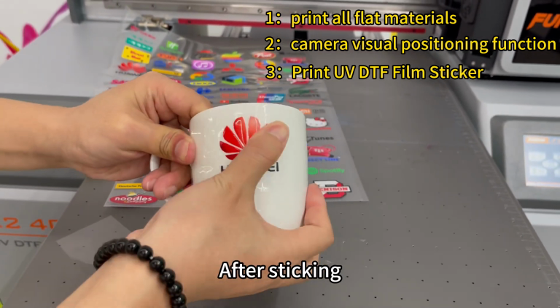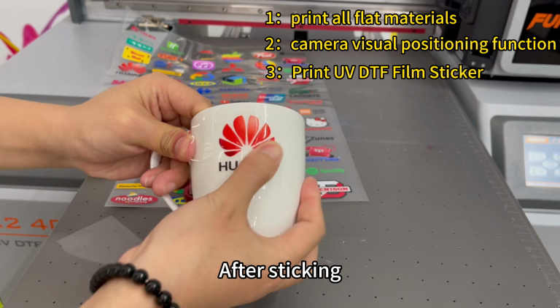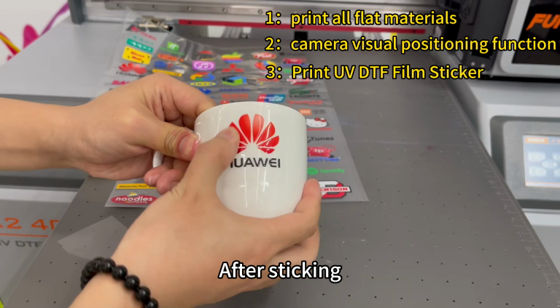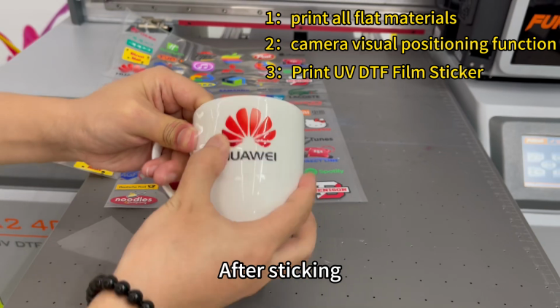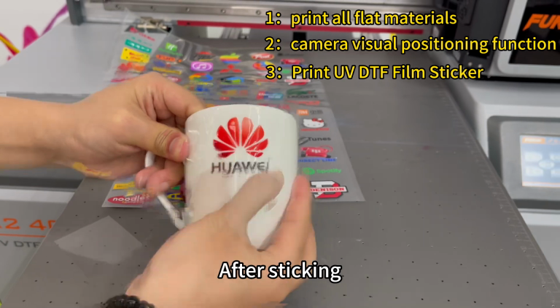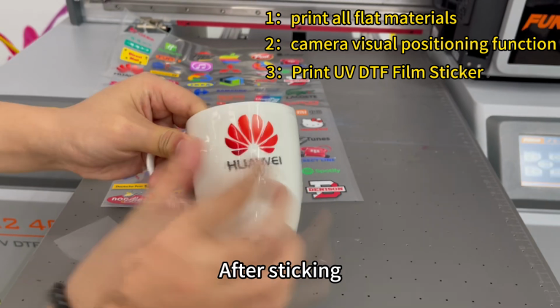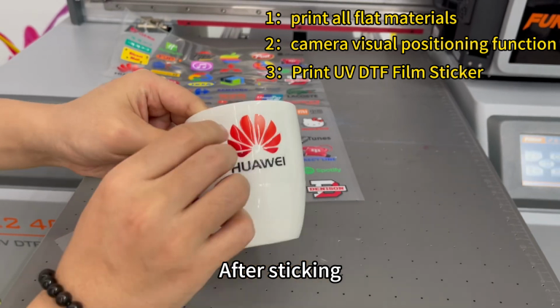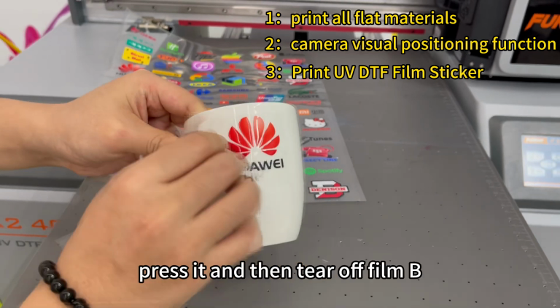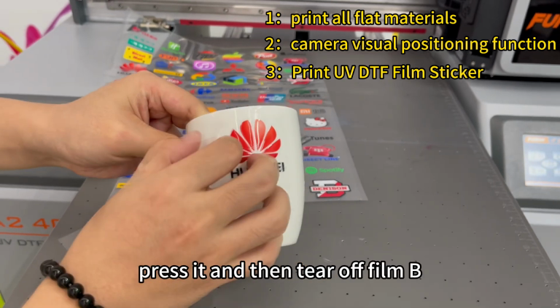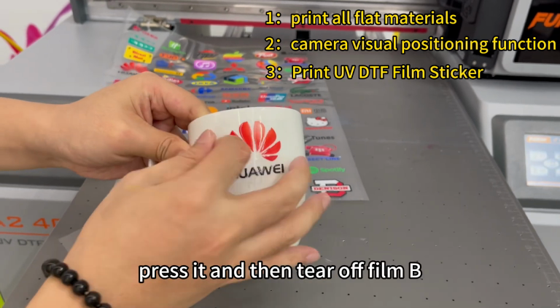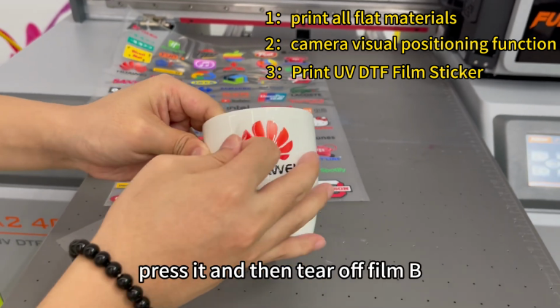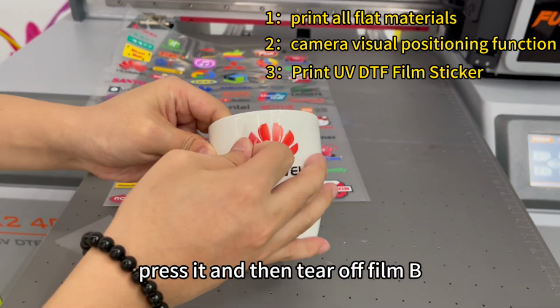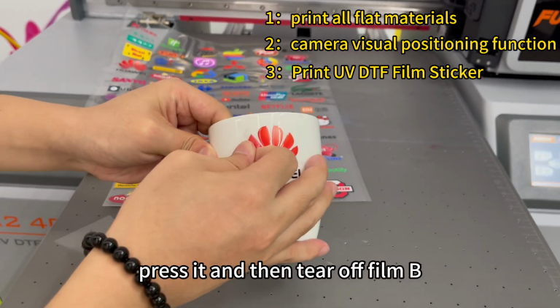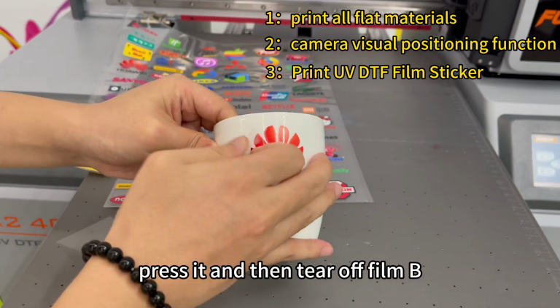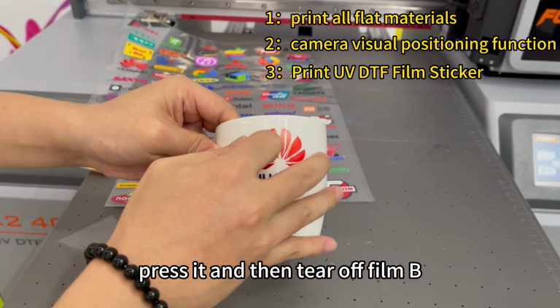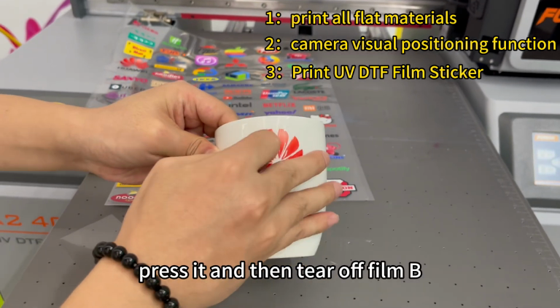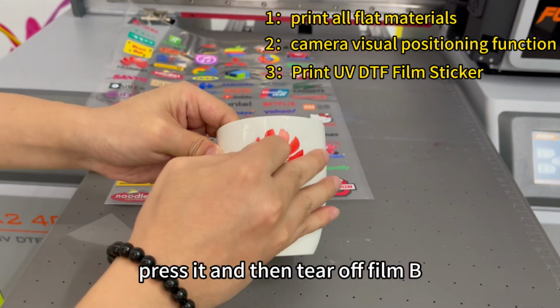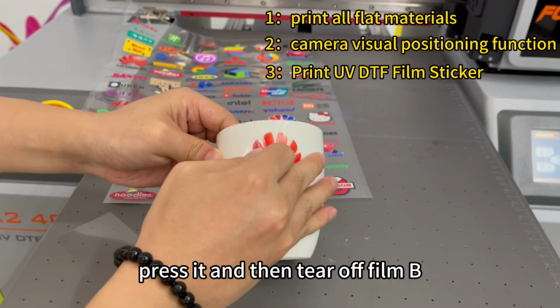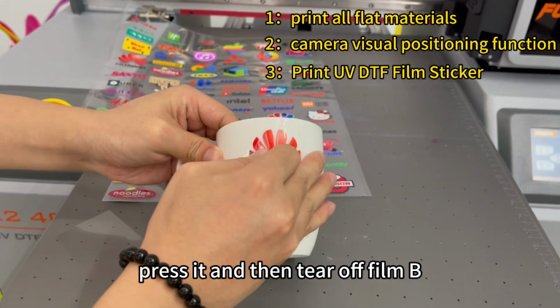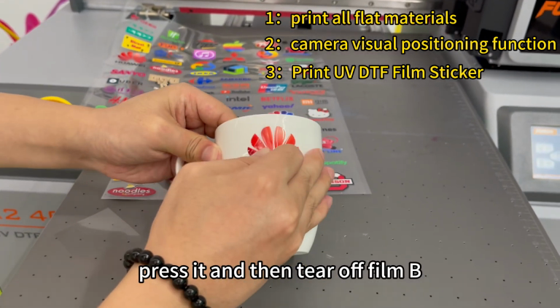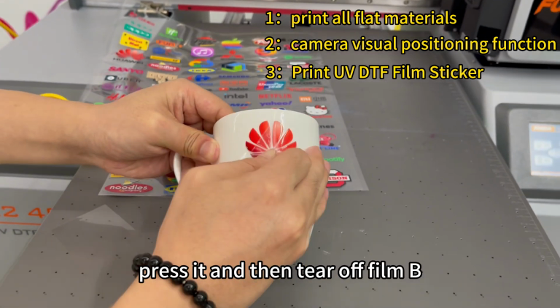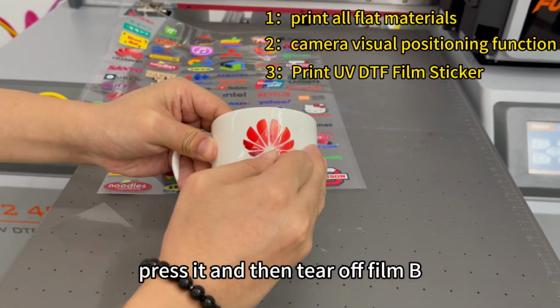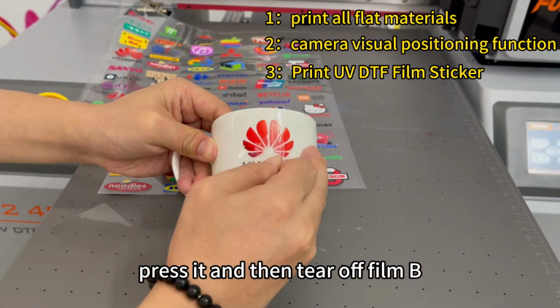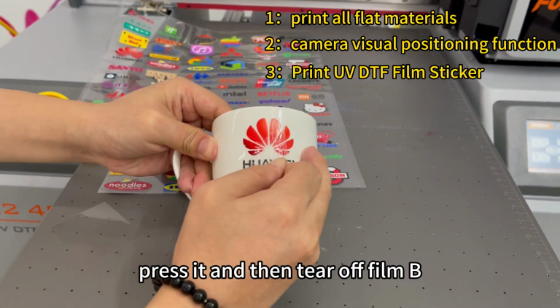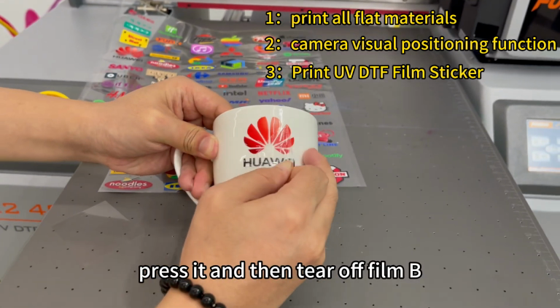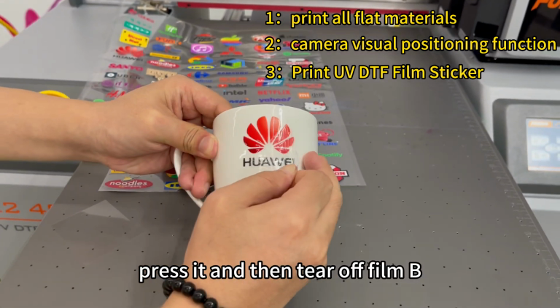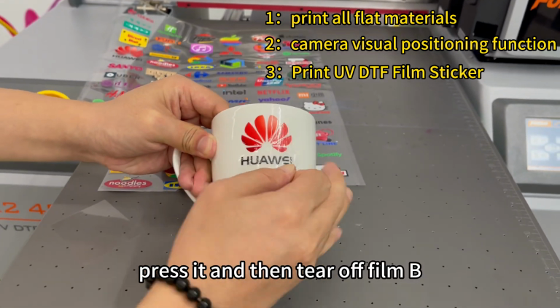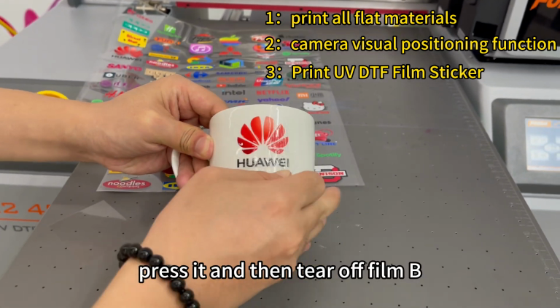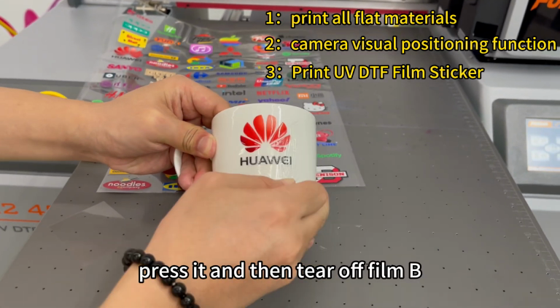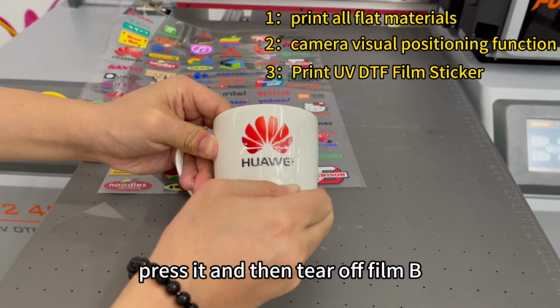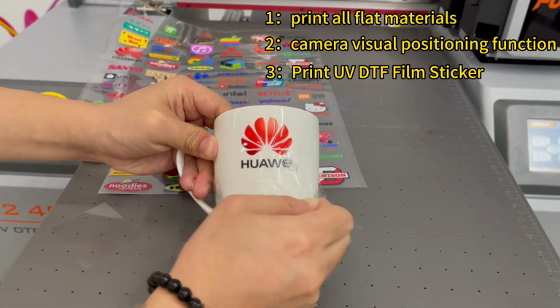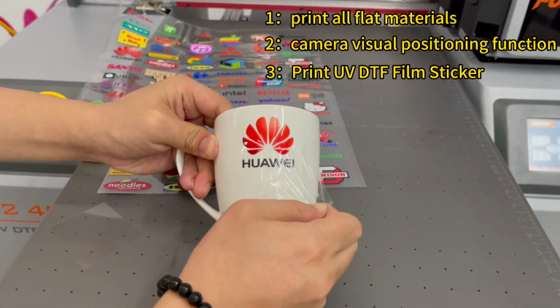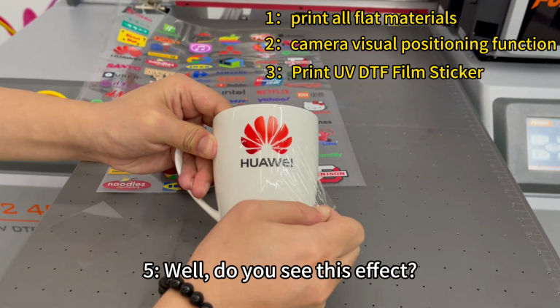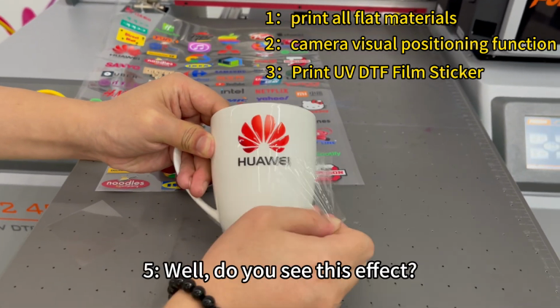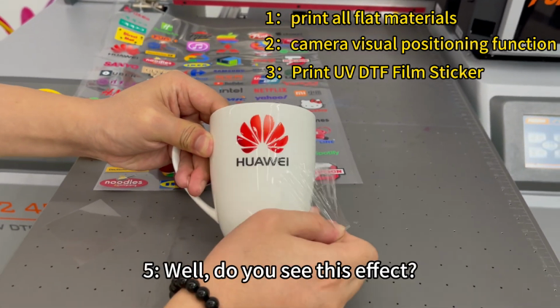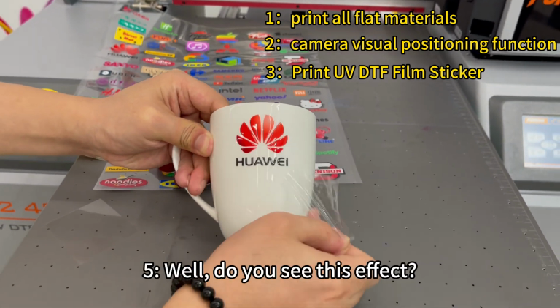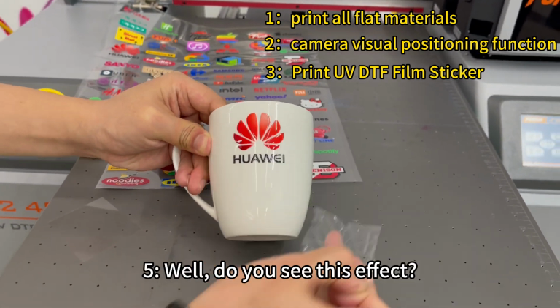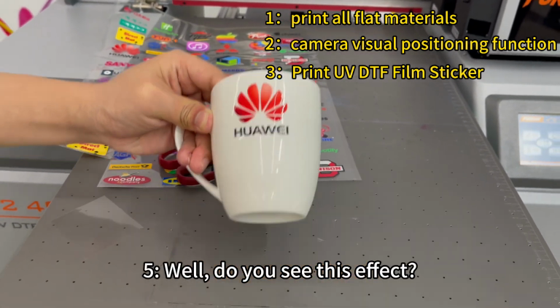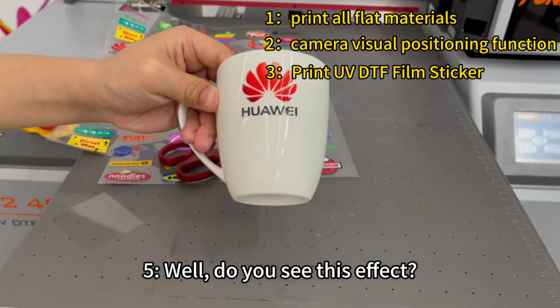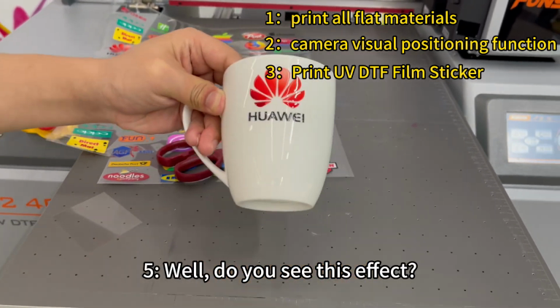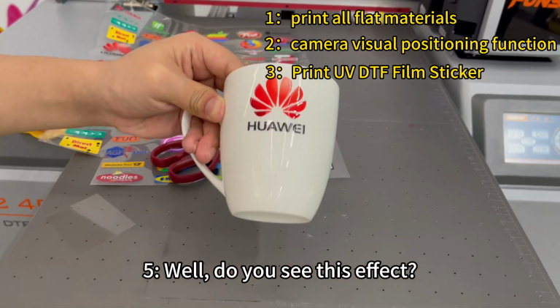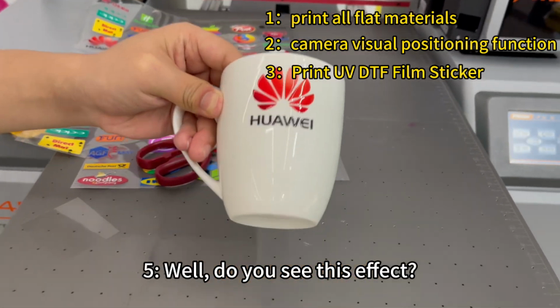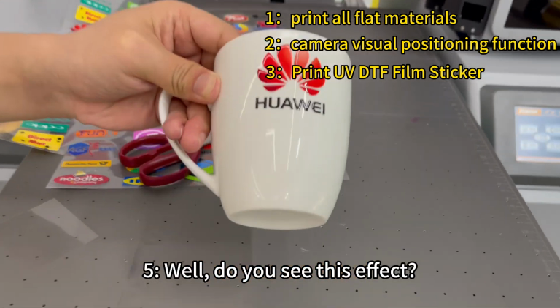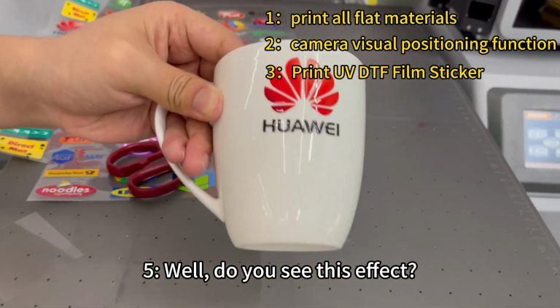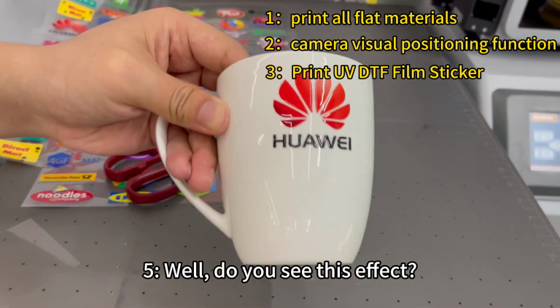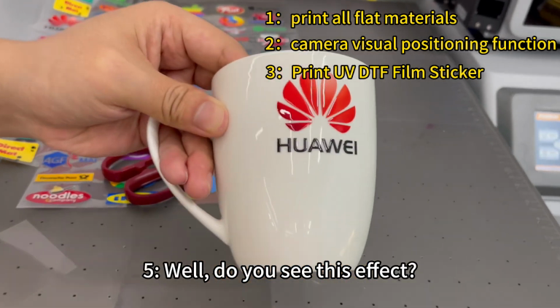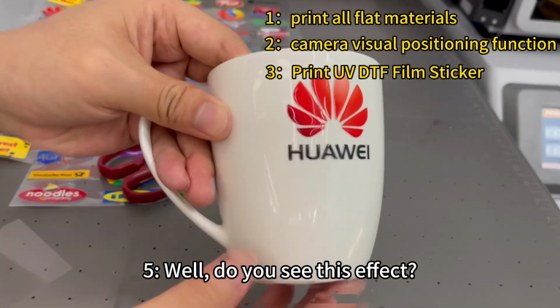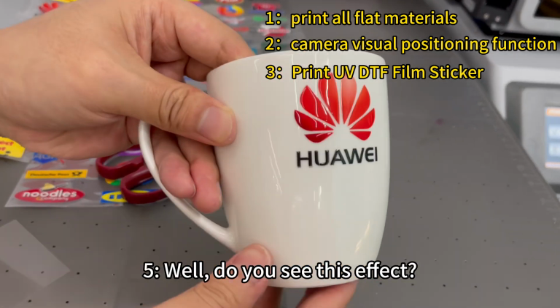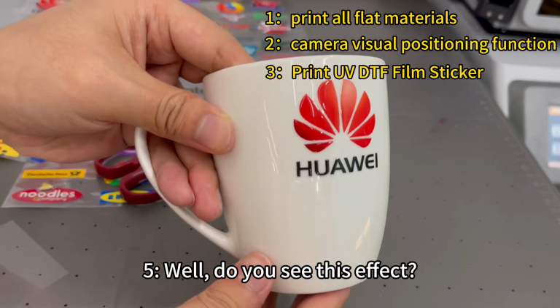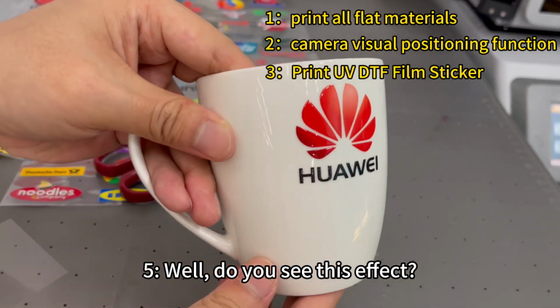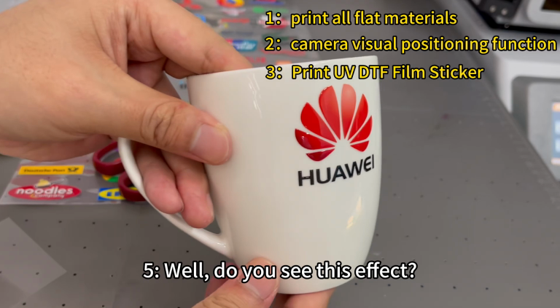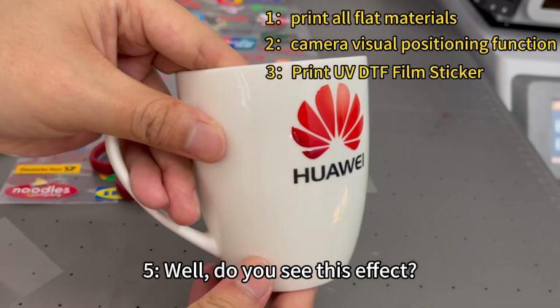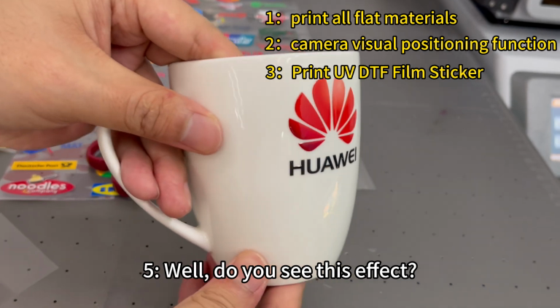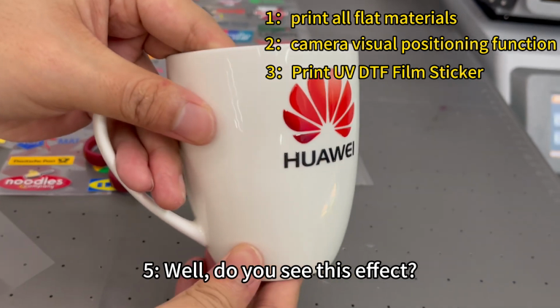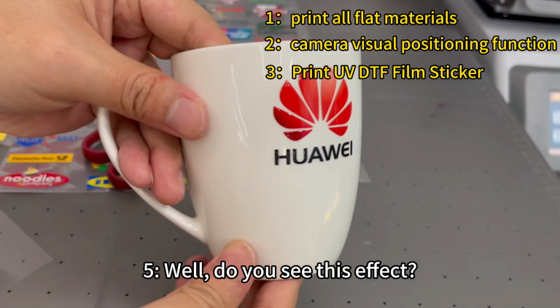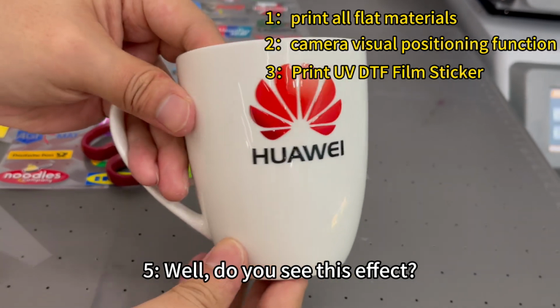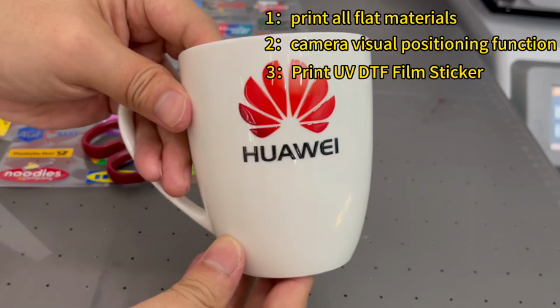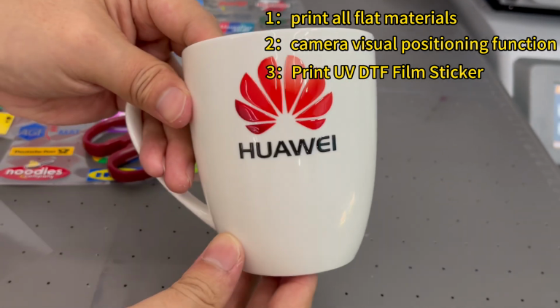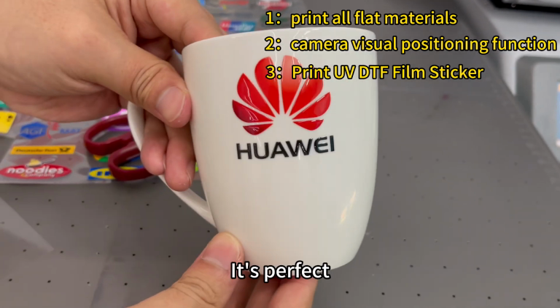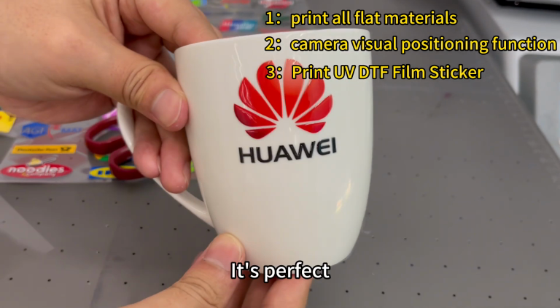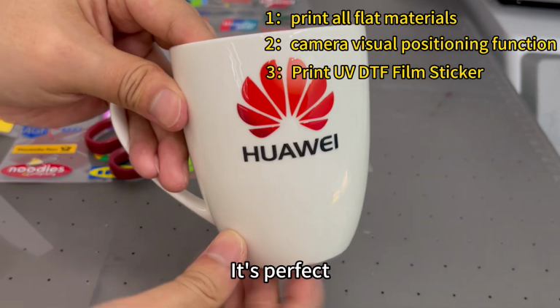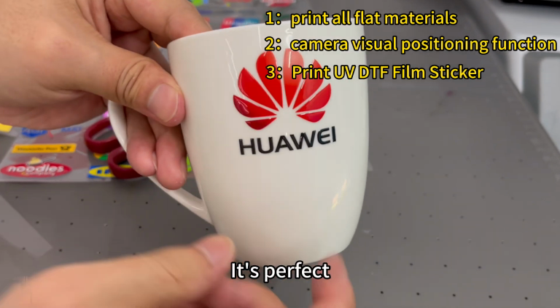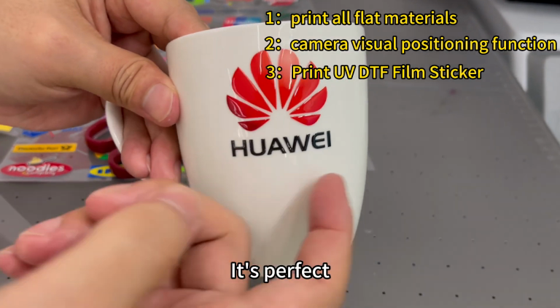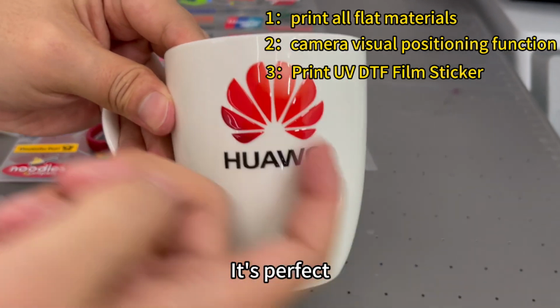After sticking, press it and then tear off film B. Step five — do you see this effect? It's perfect.